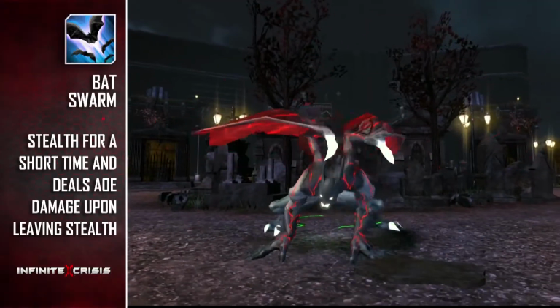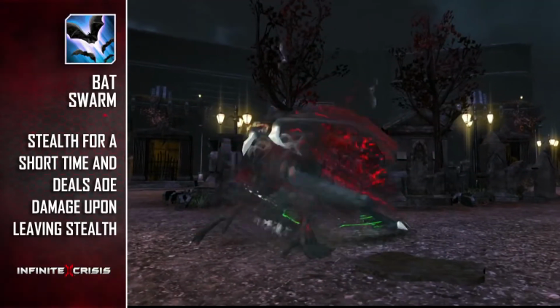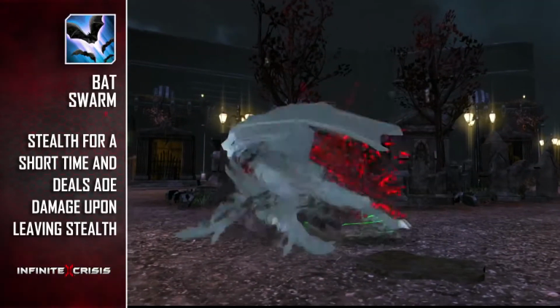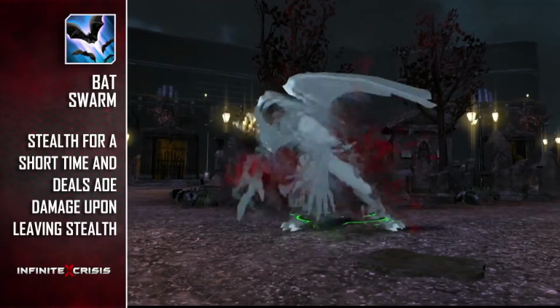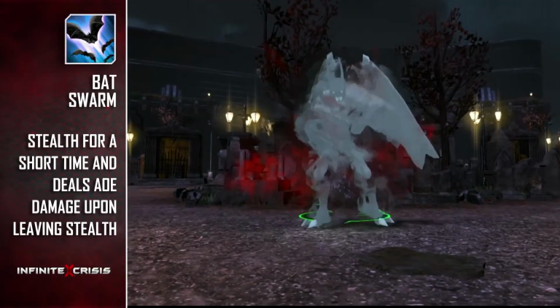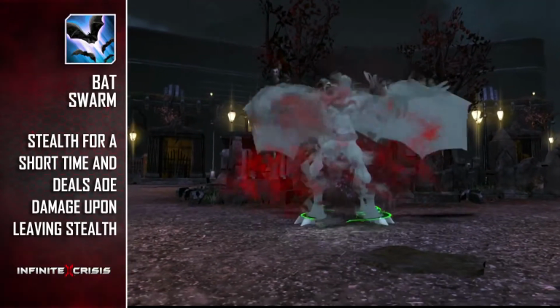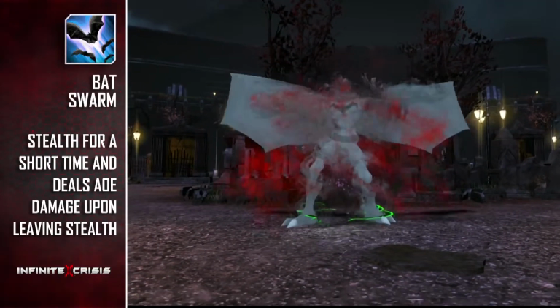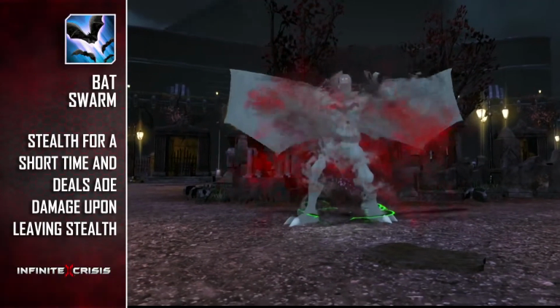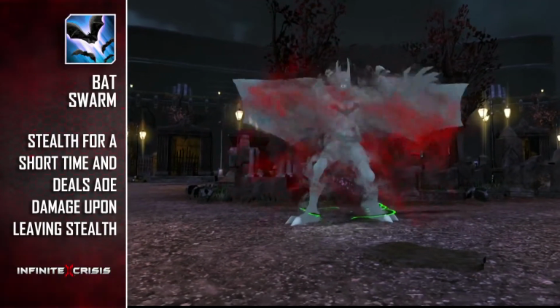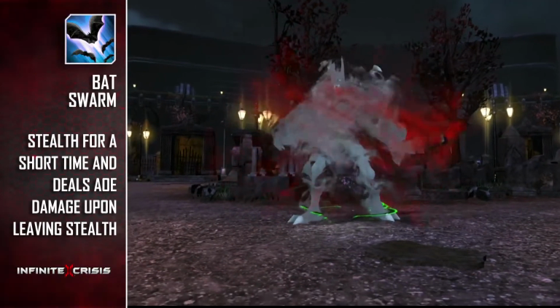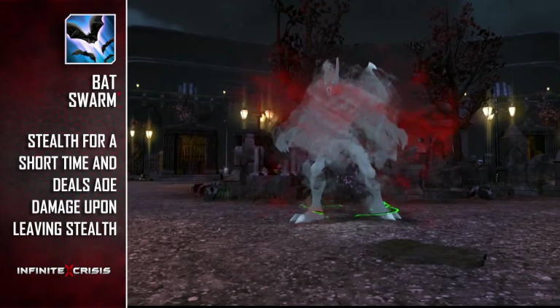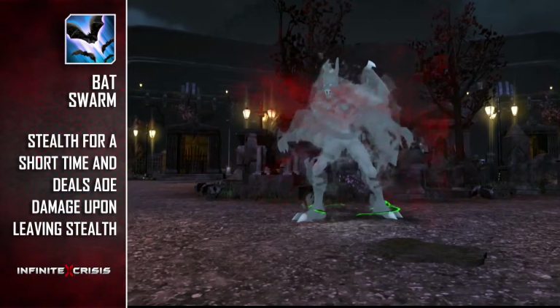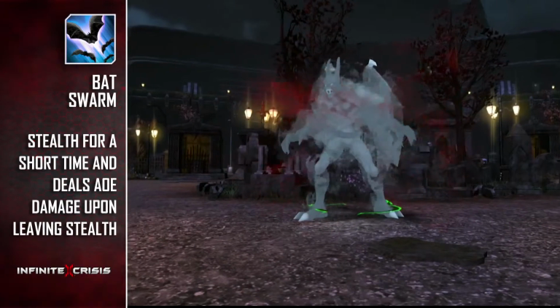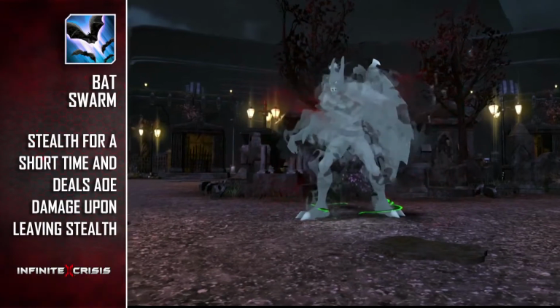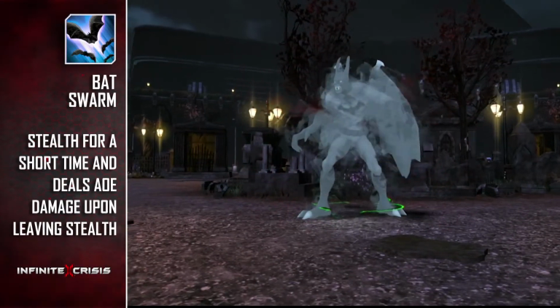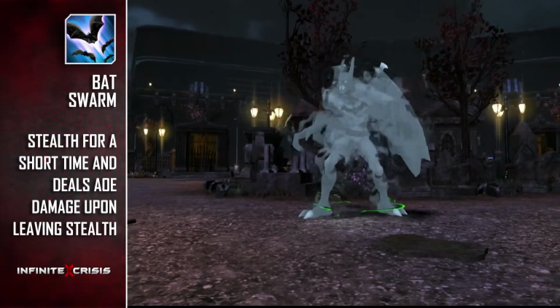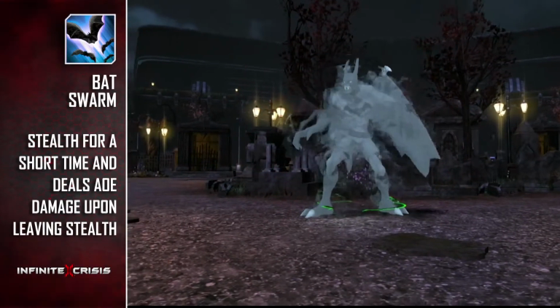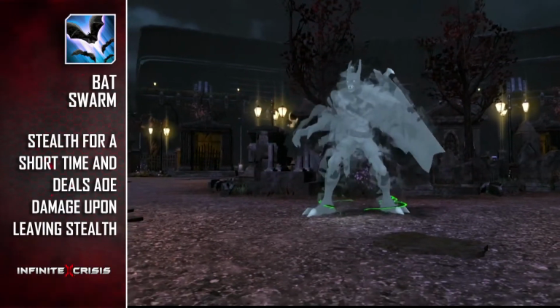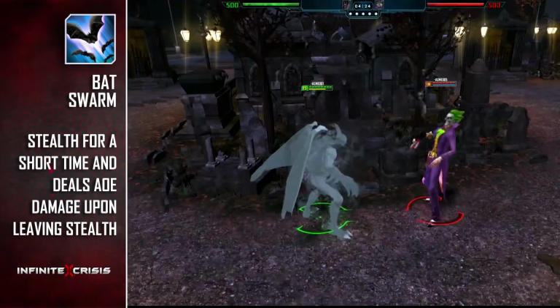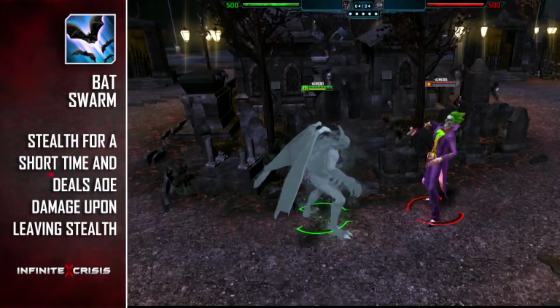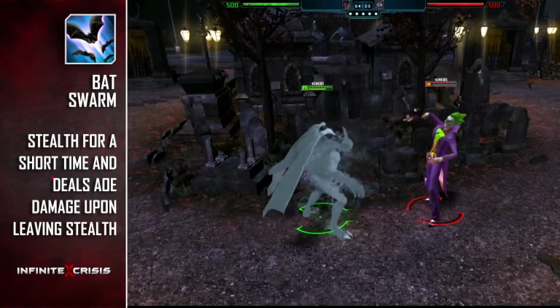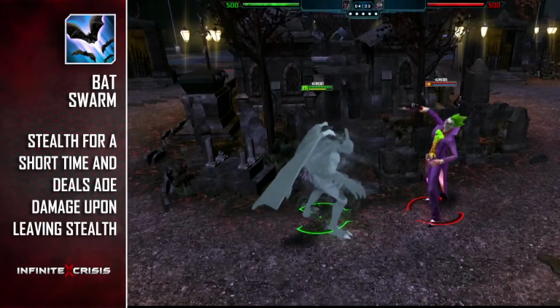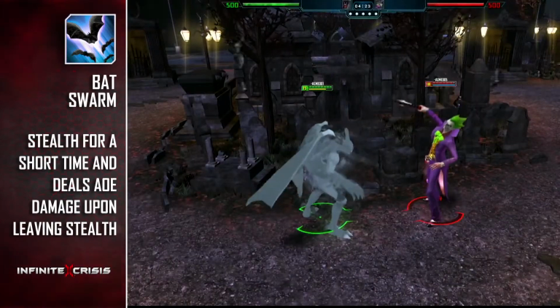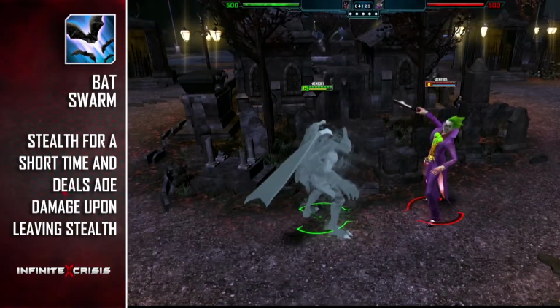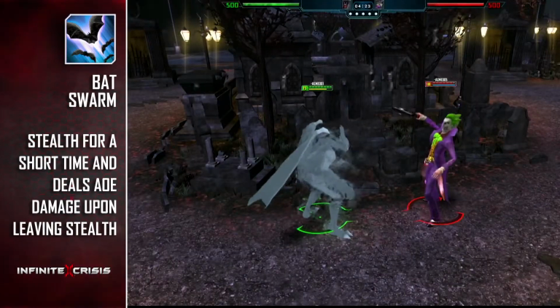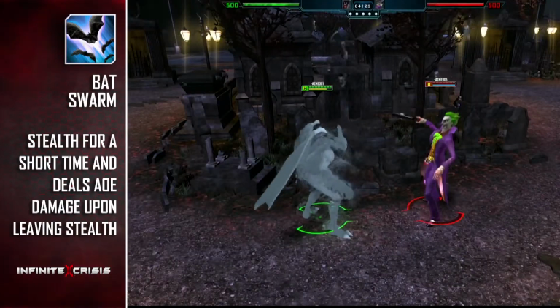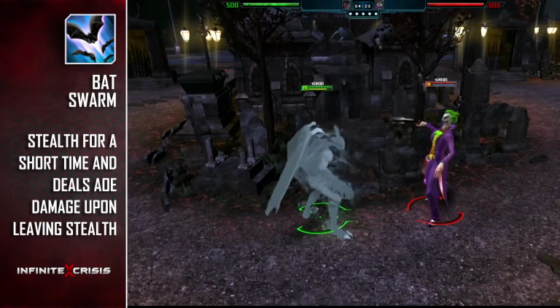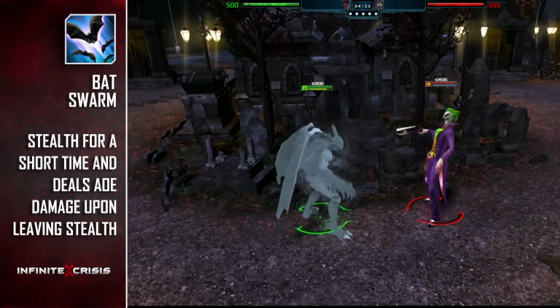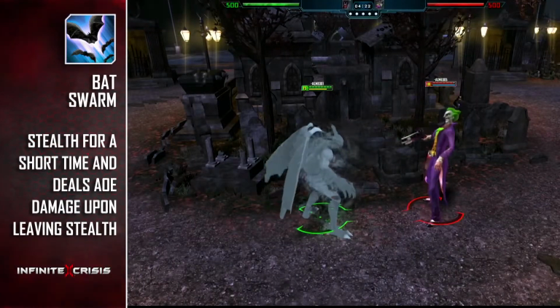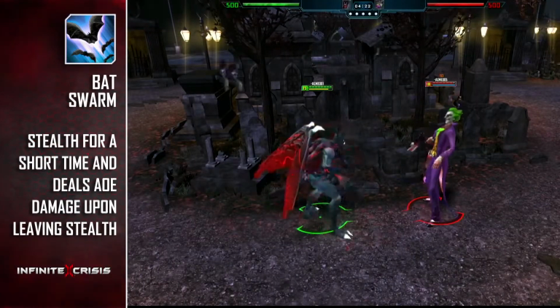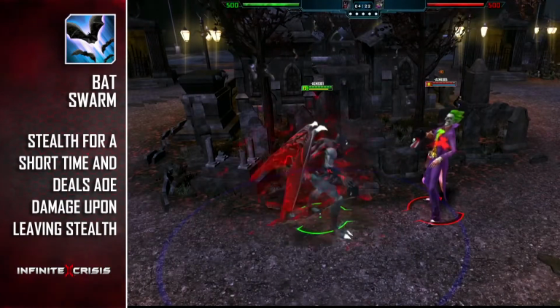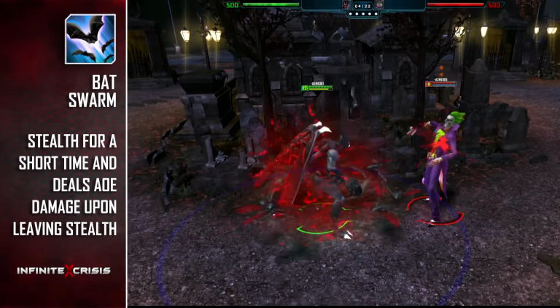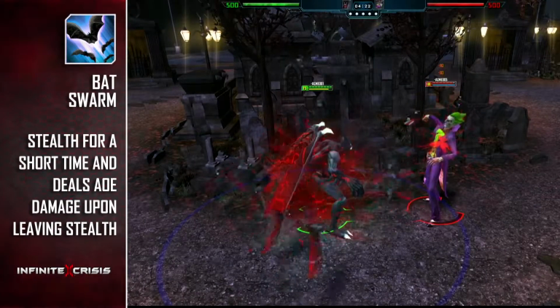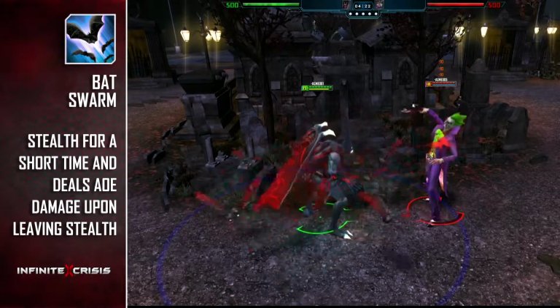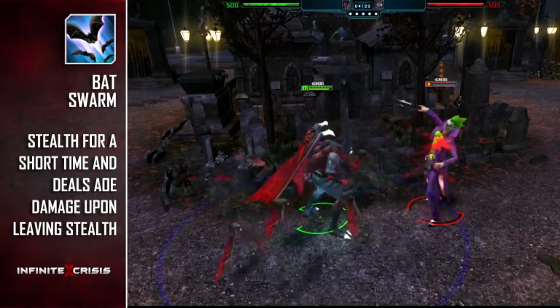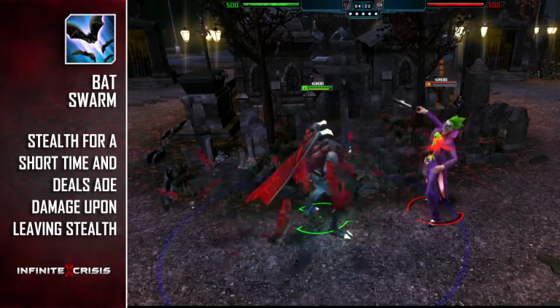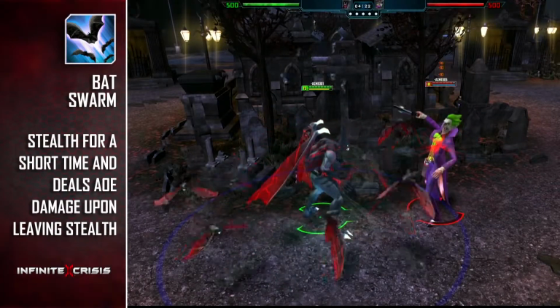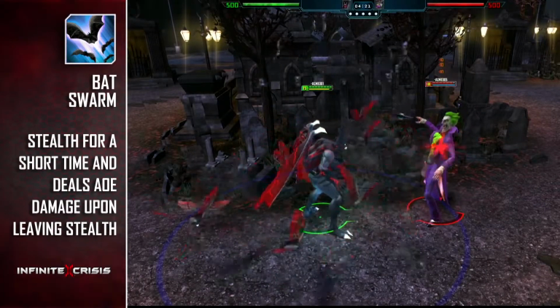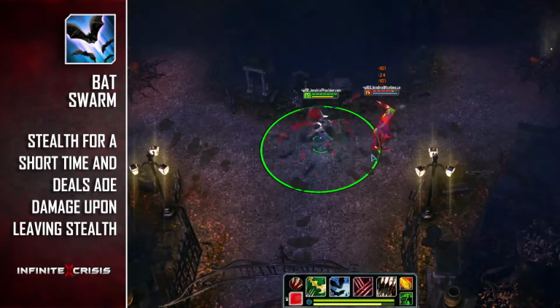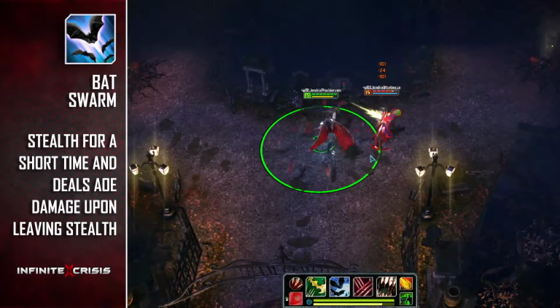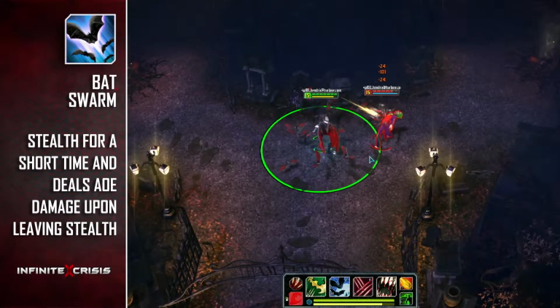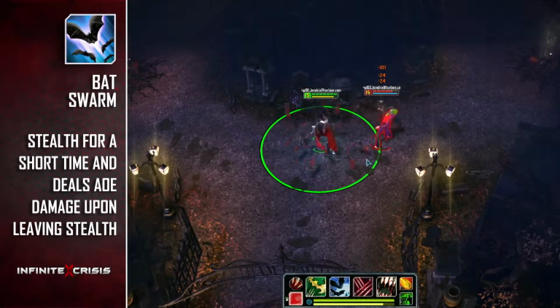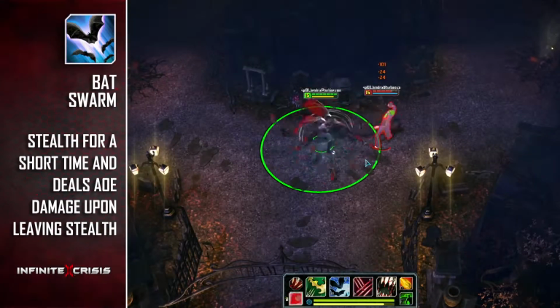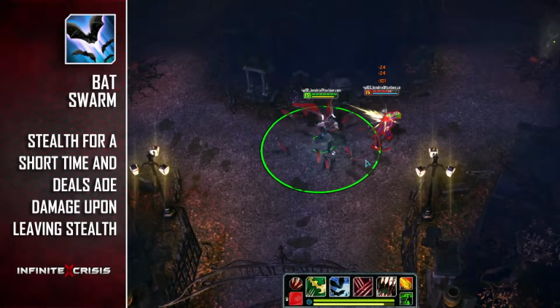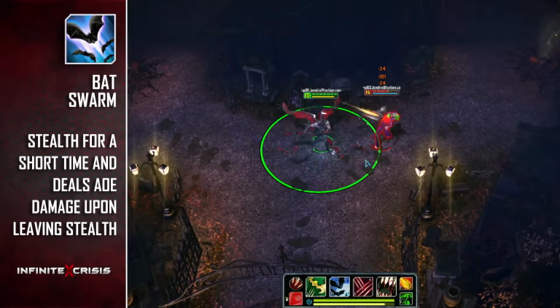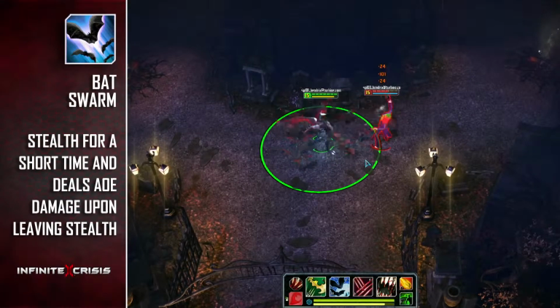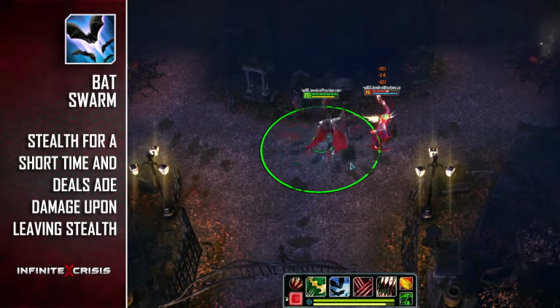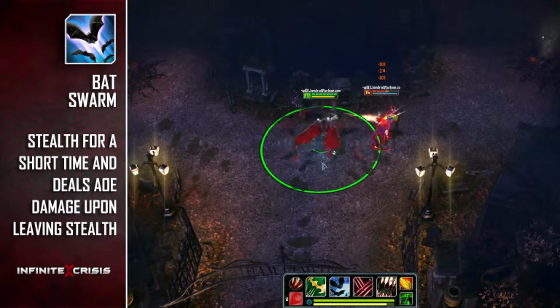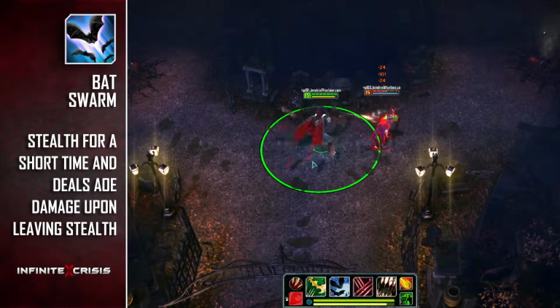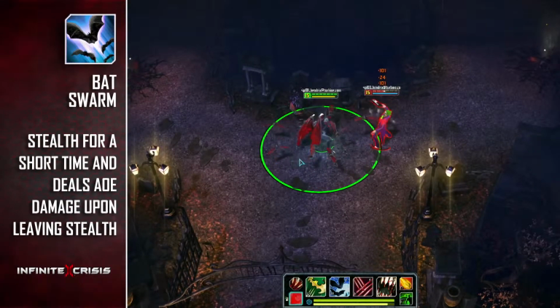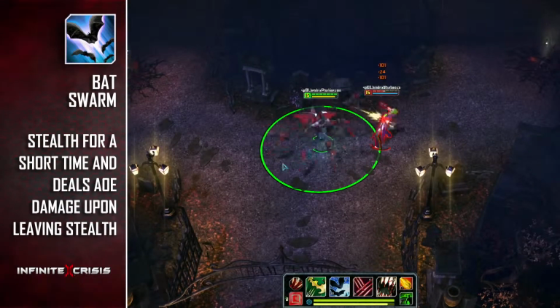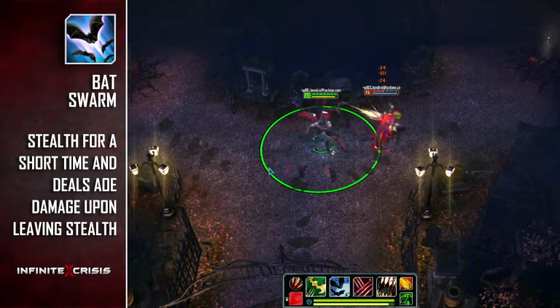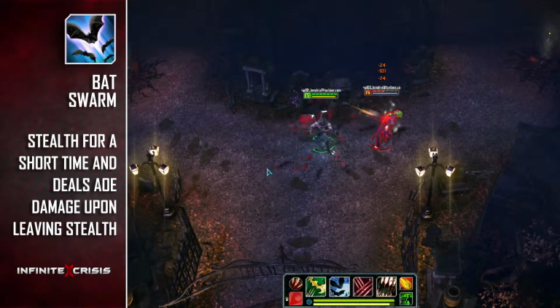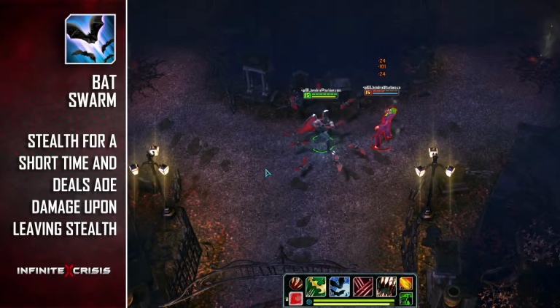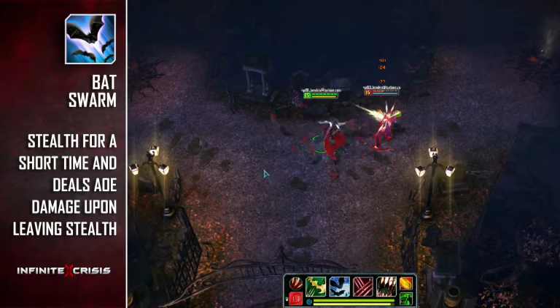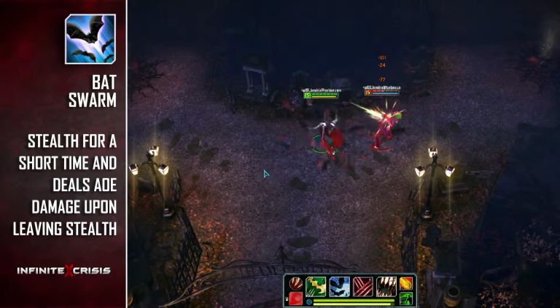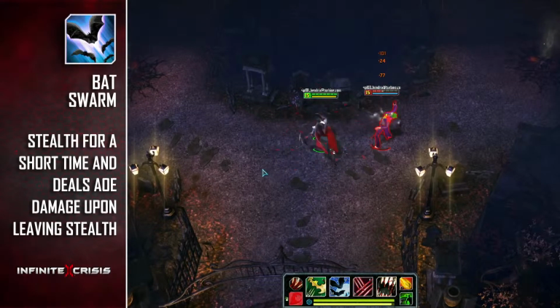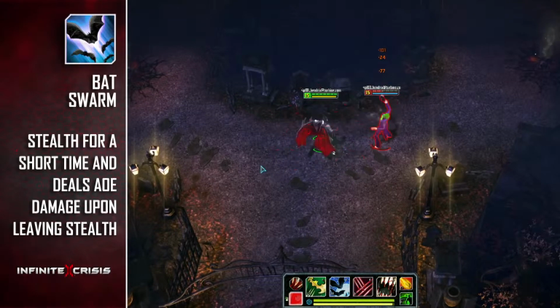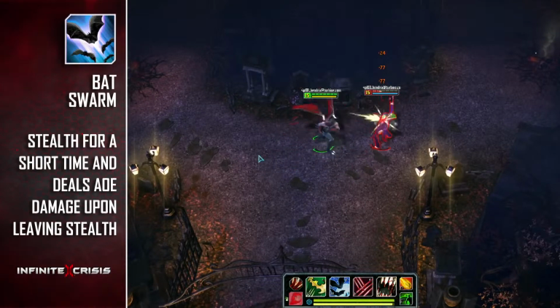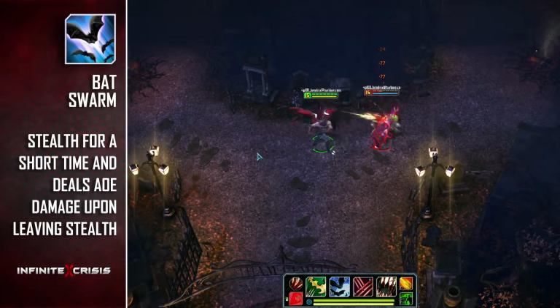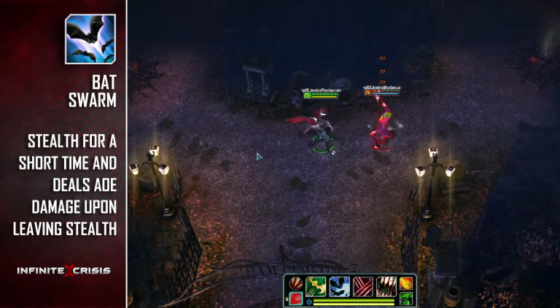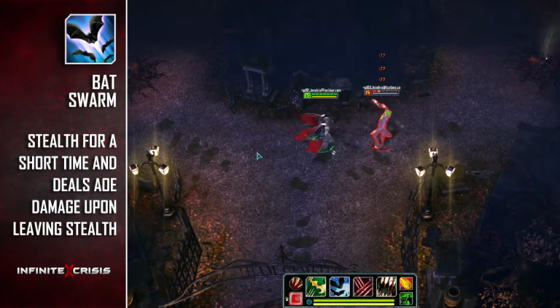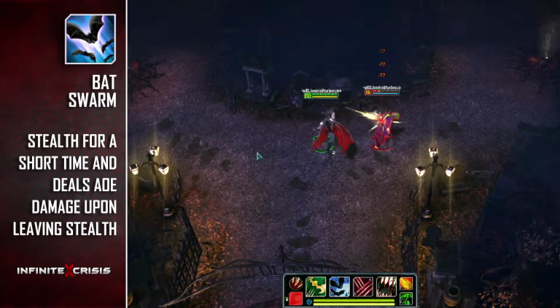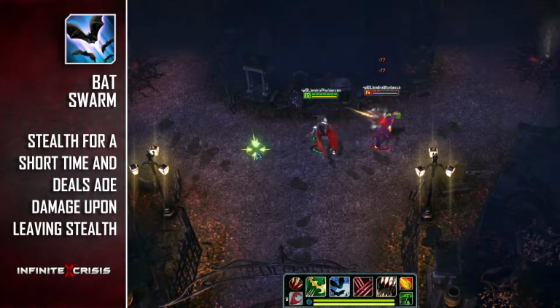Batswarm turns Nightmare Batman invisible for a short duration to stalk his opponents, and deals AoE damage to those around him when exiting from stealth.